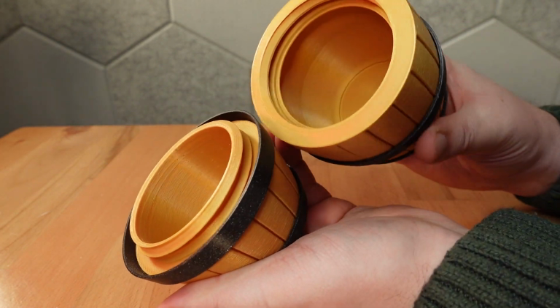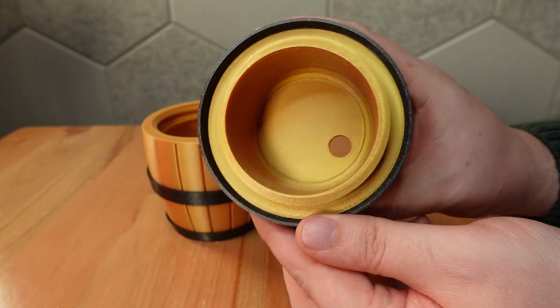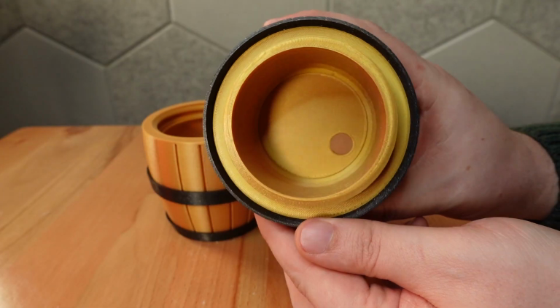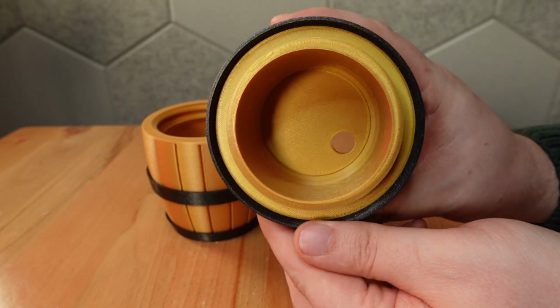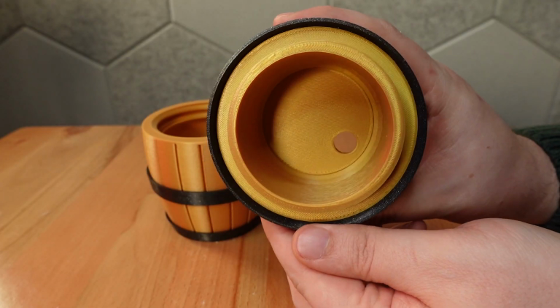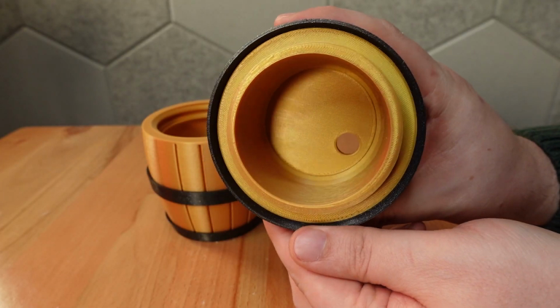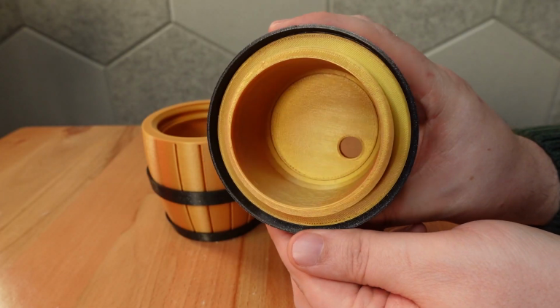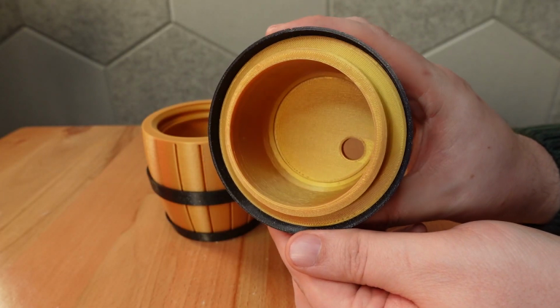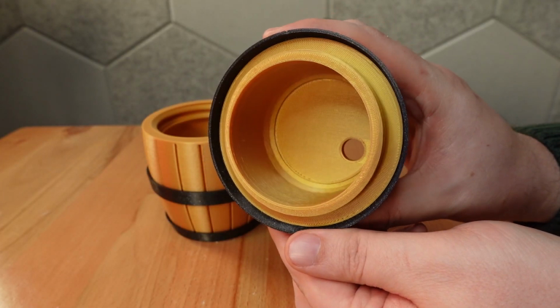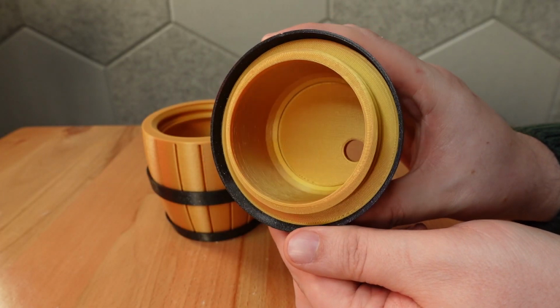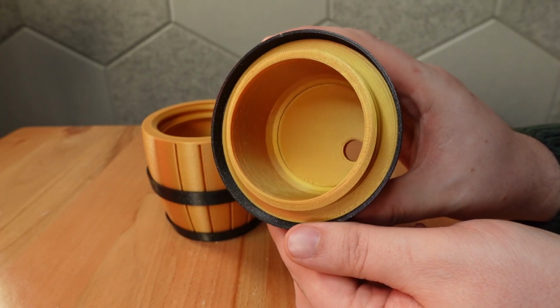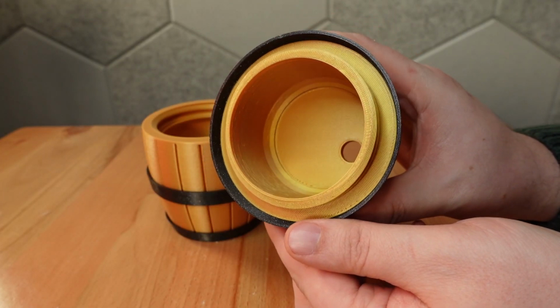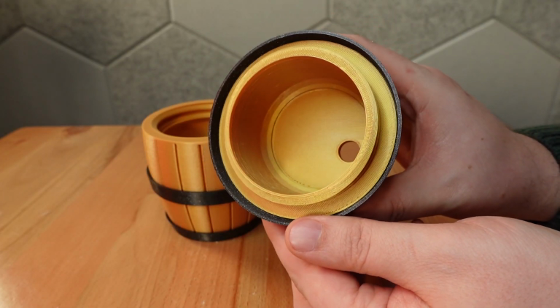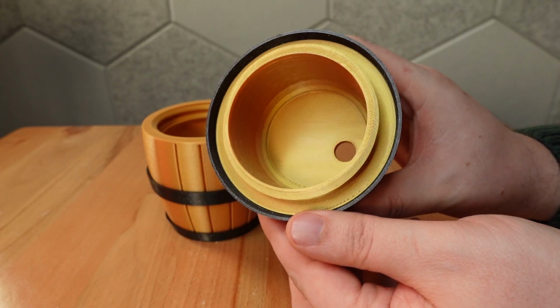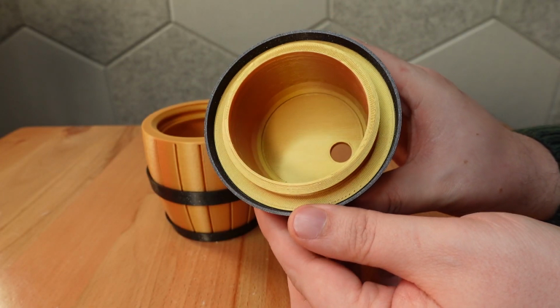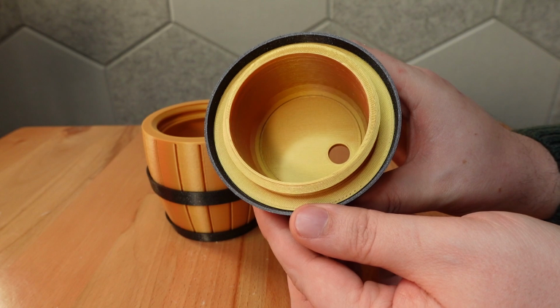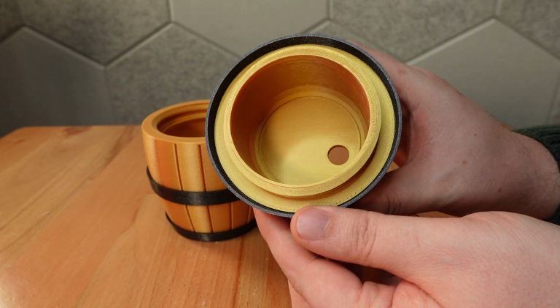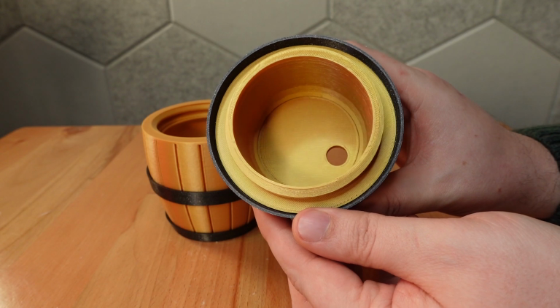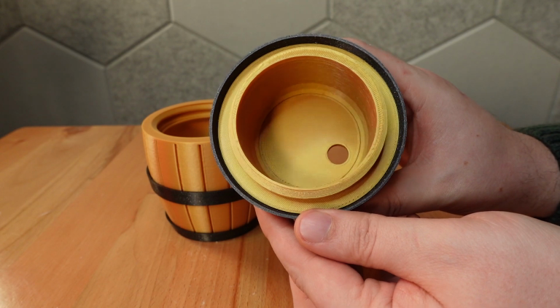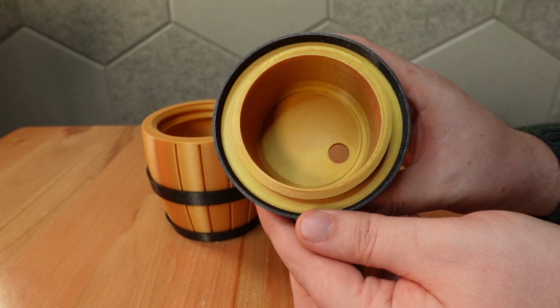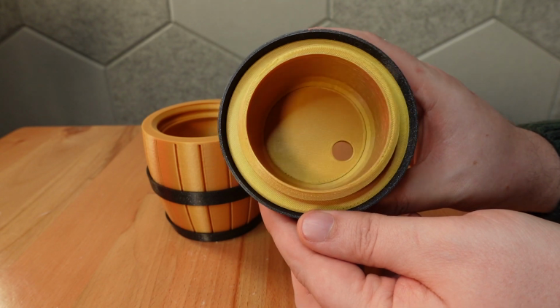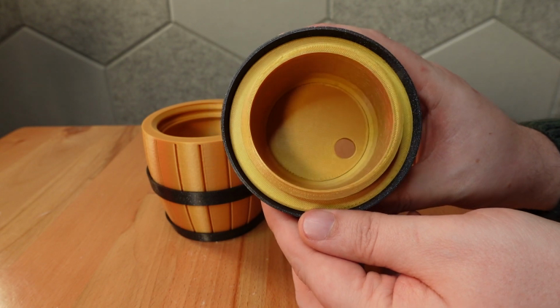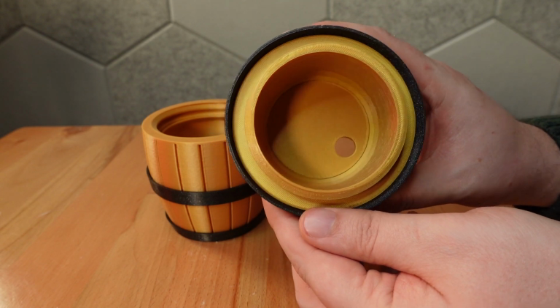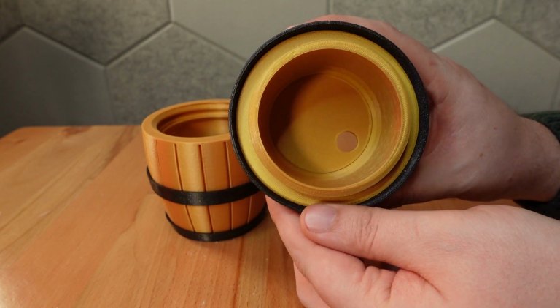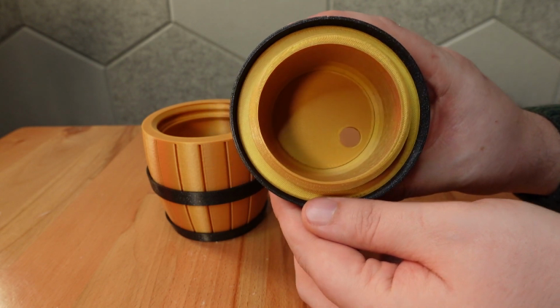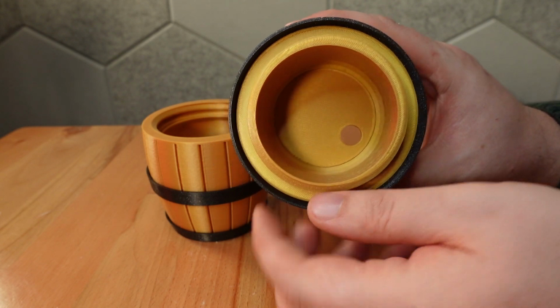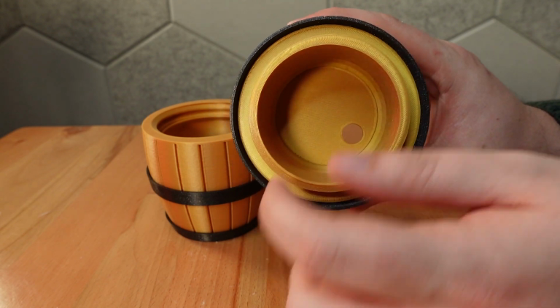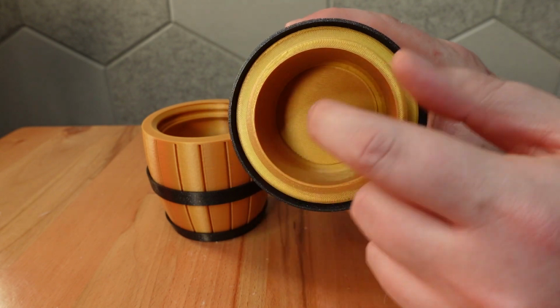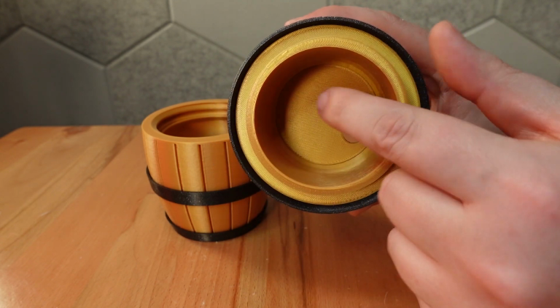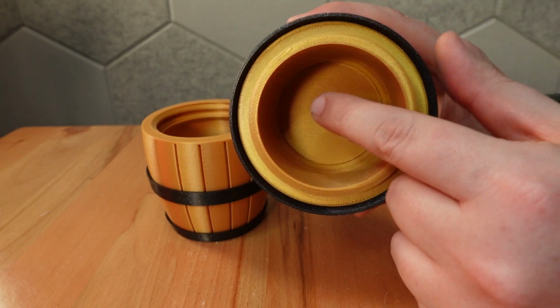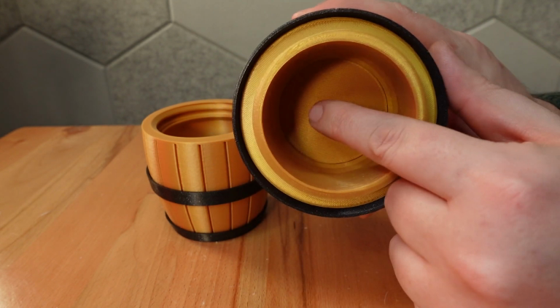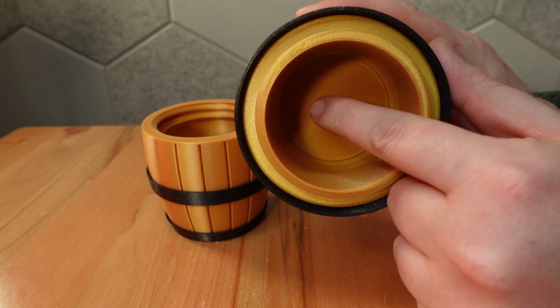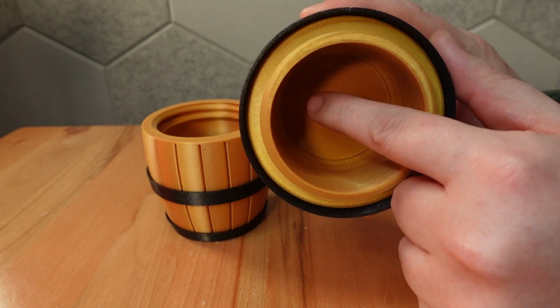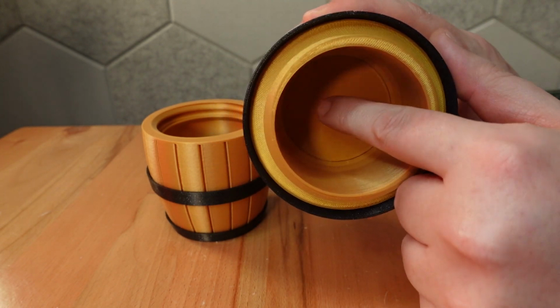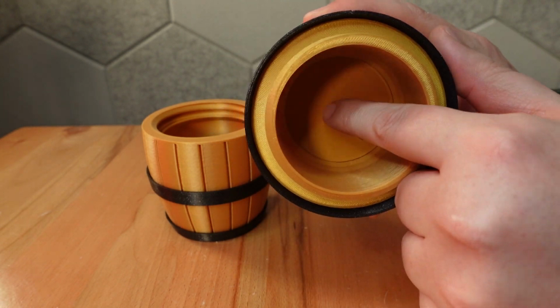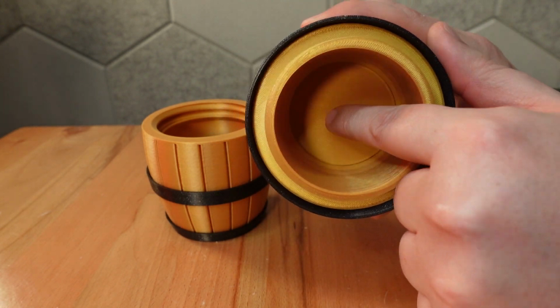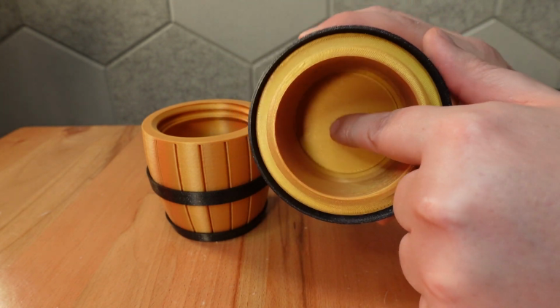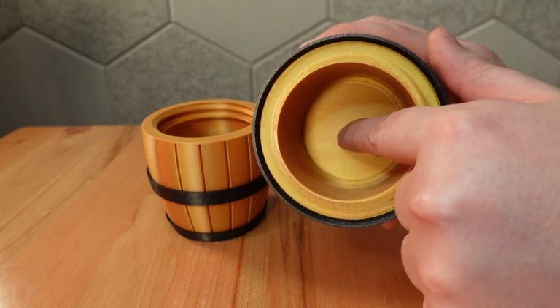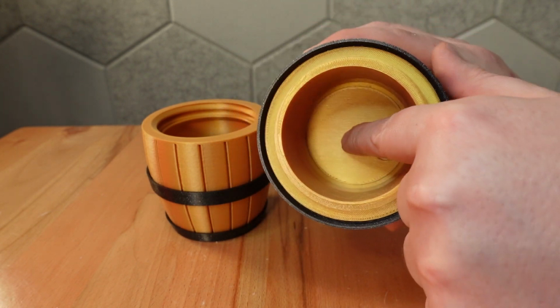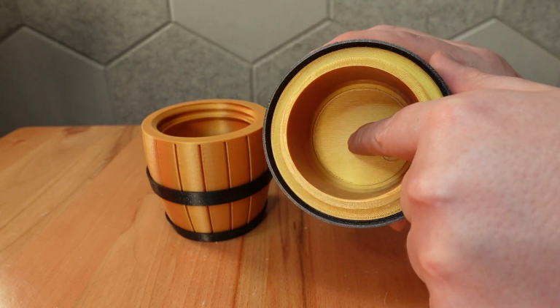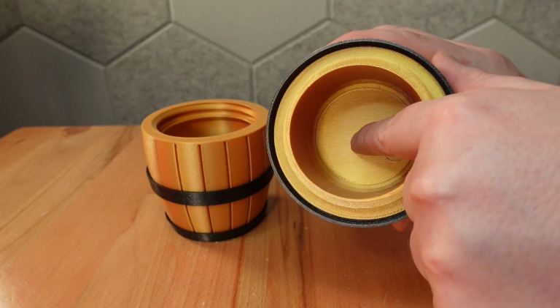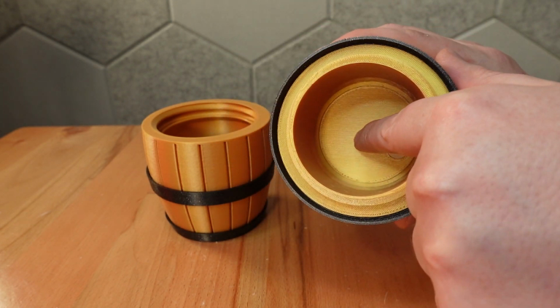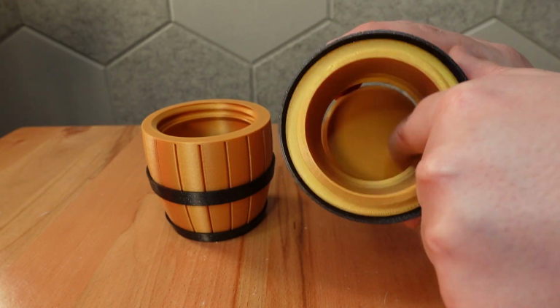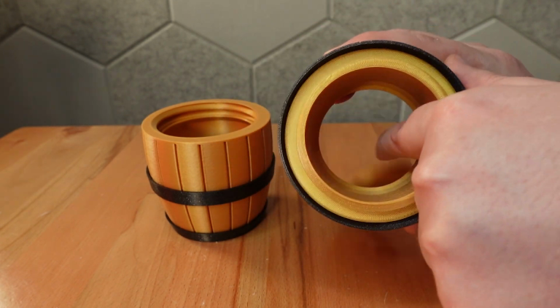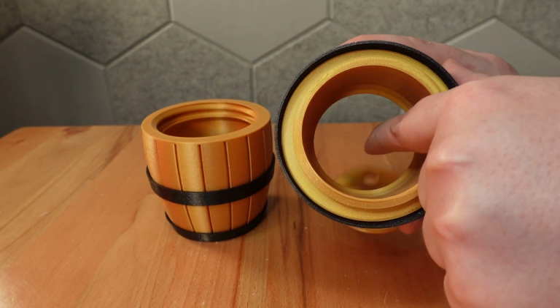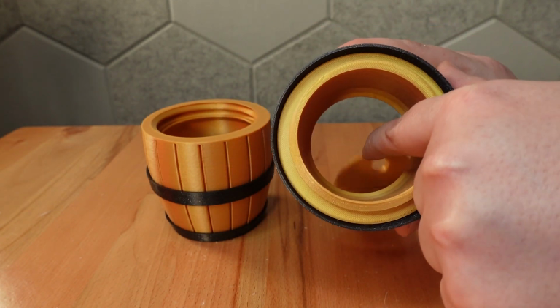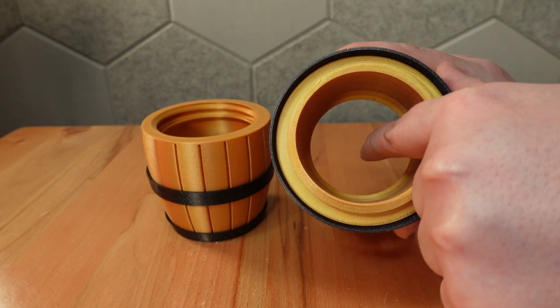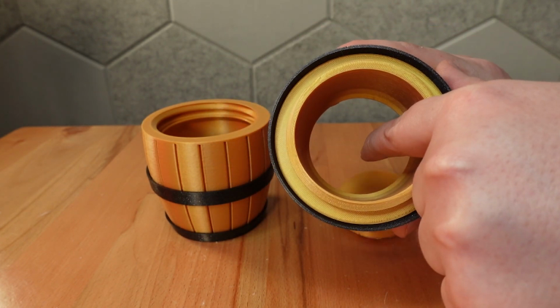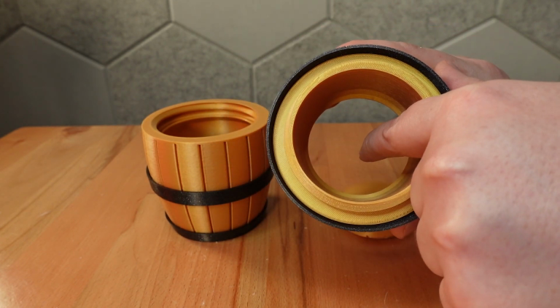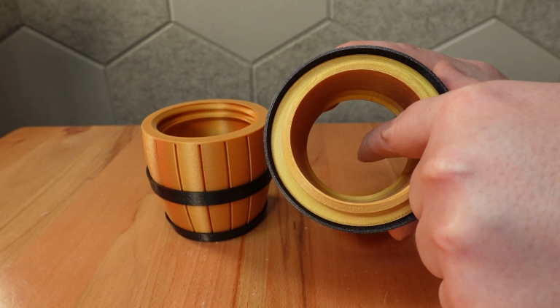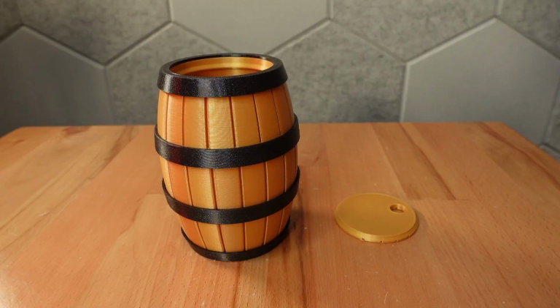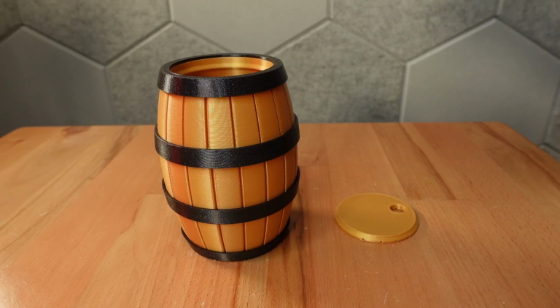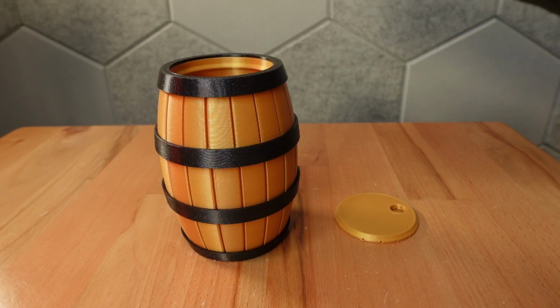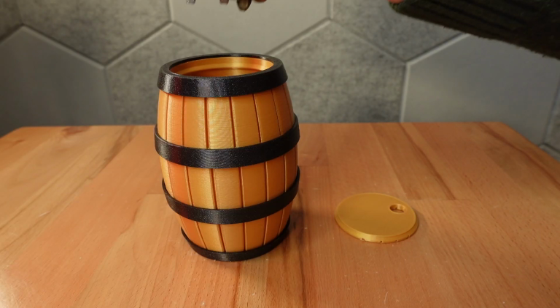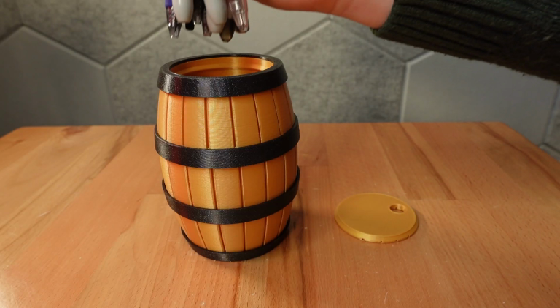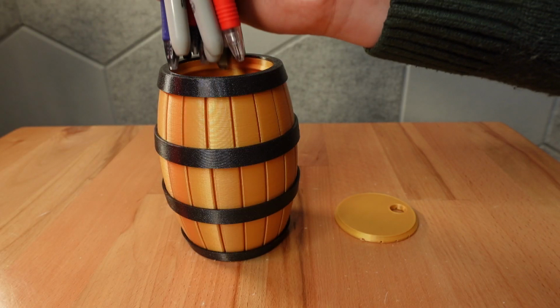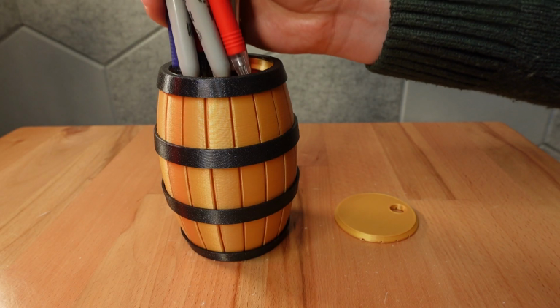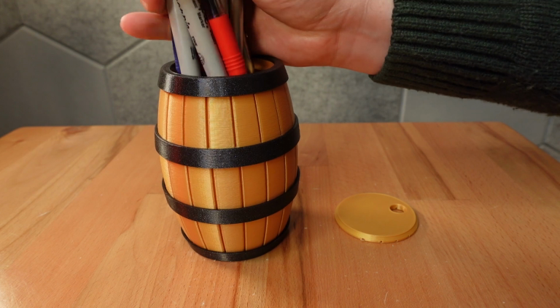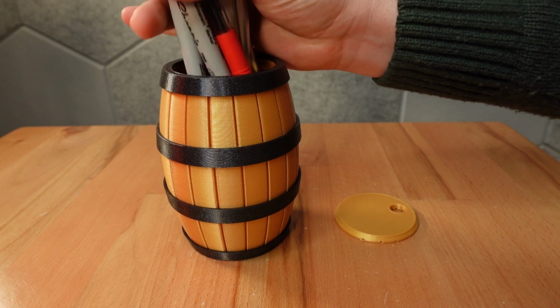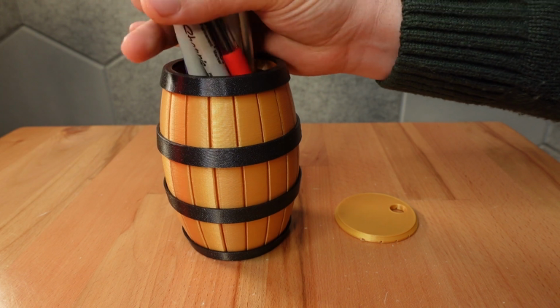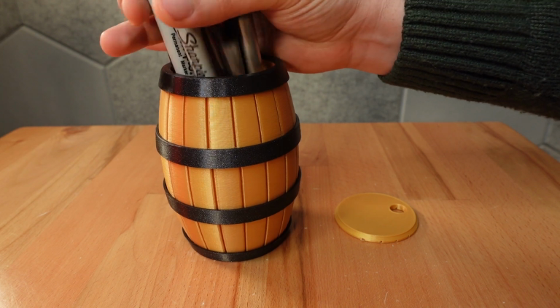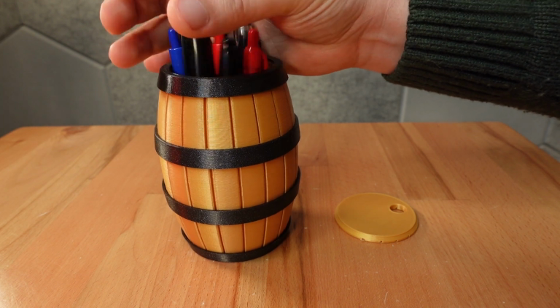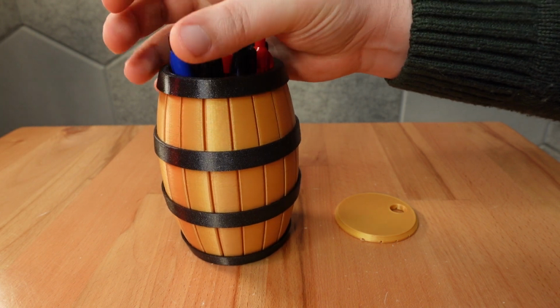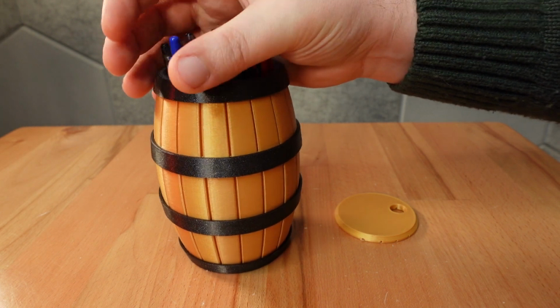The top cap is removable. Glue it on for a sealed container, or remove it to turn the barrel into a pencil holder.